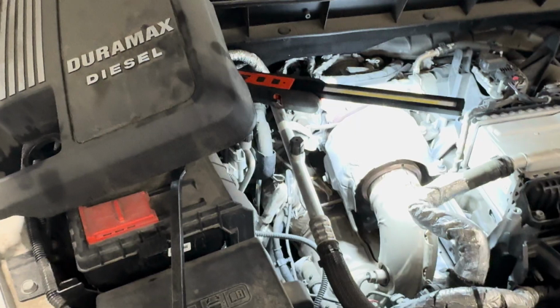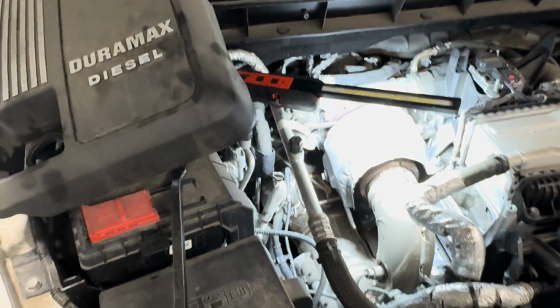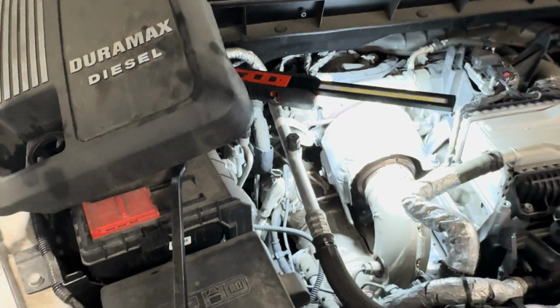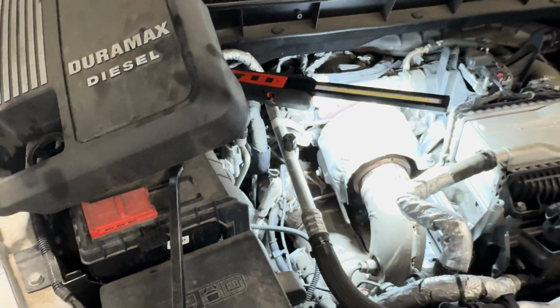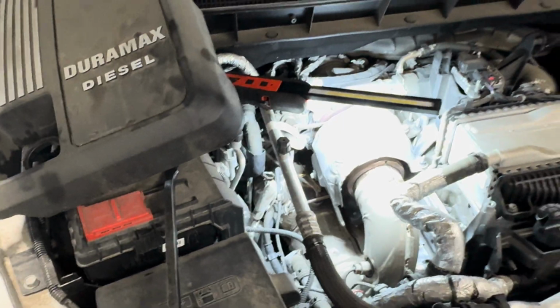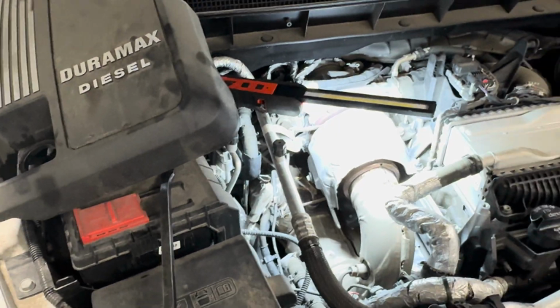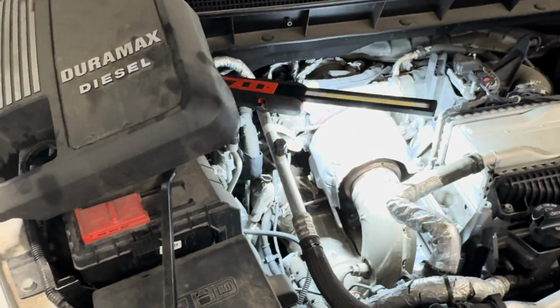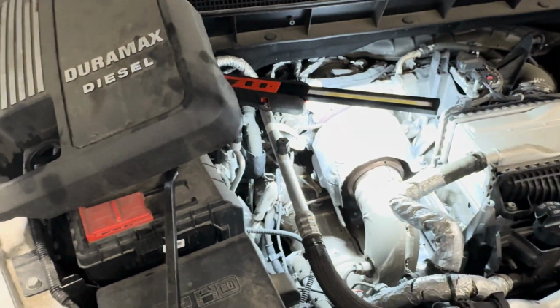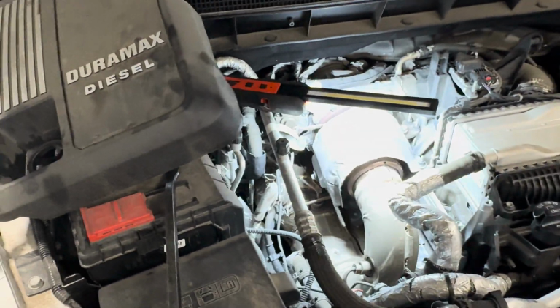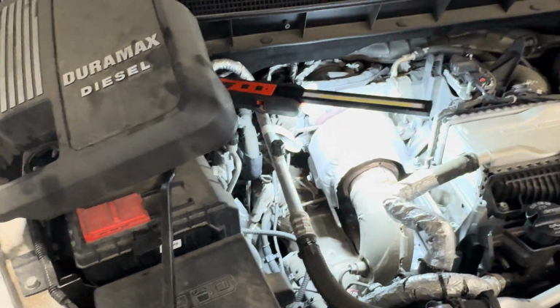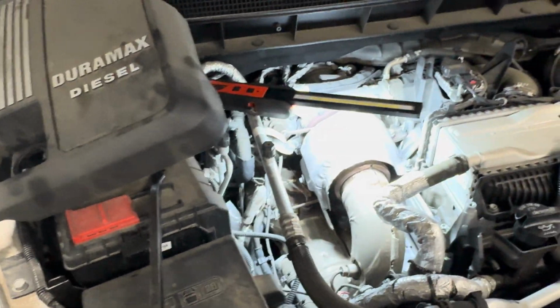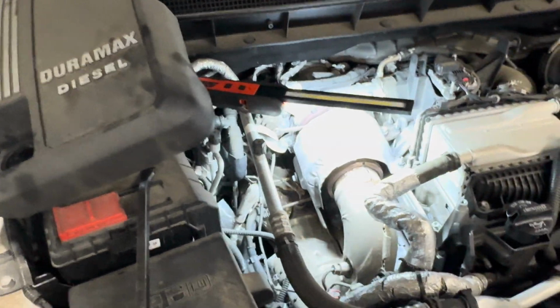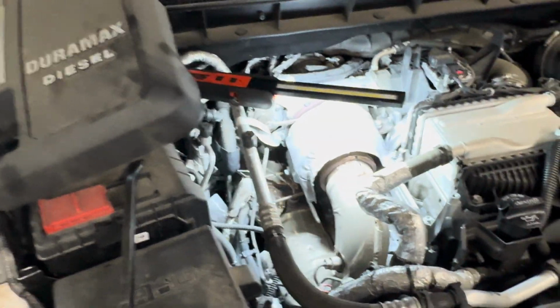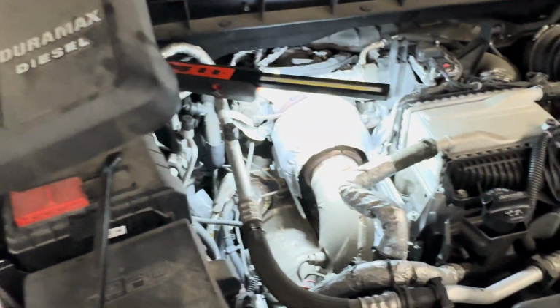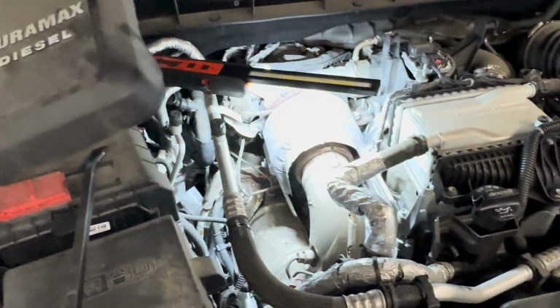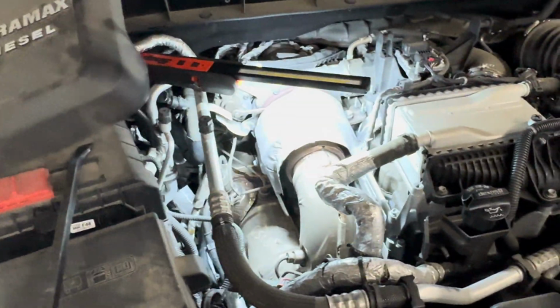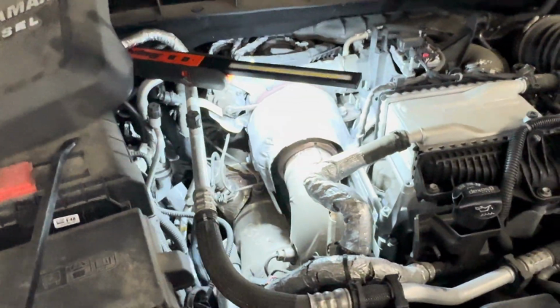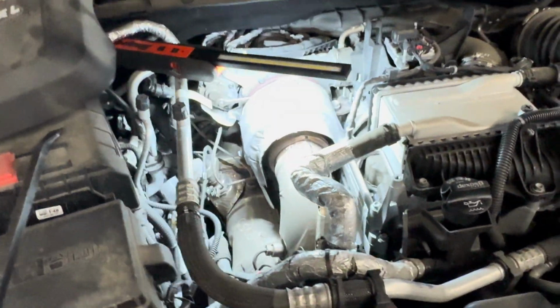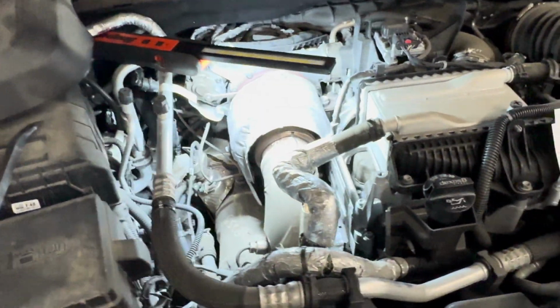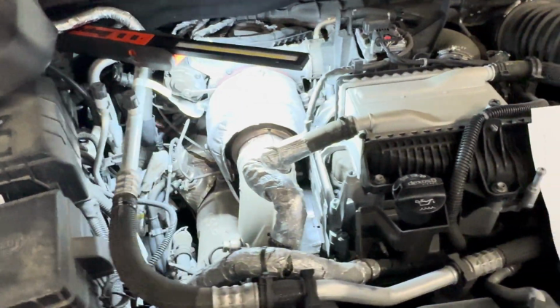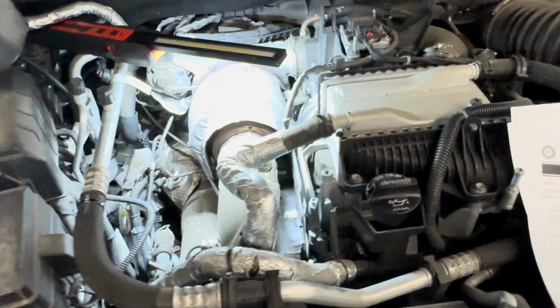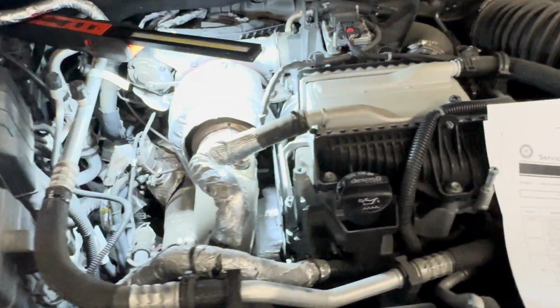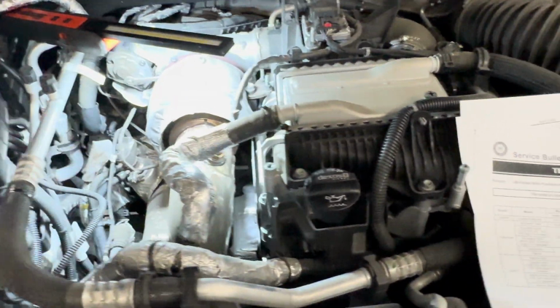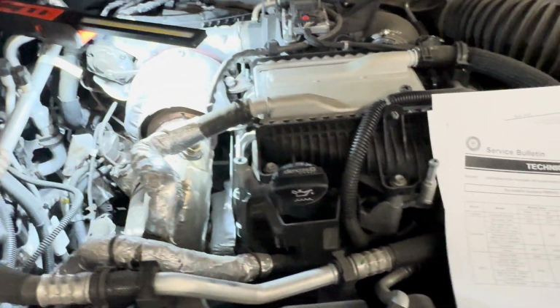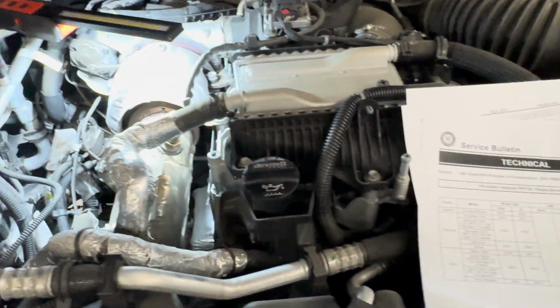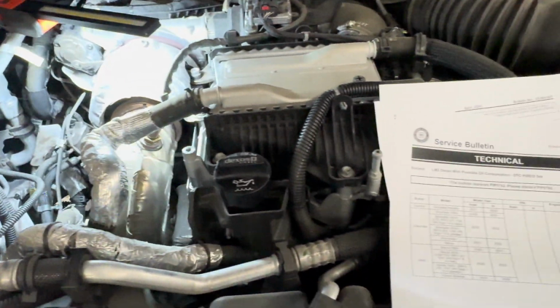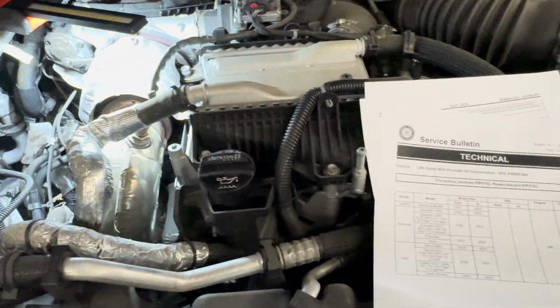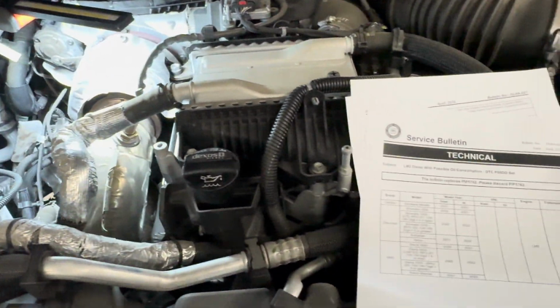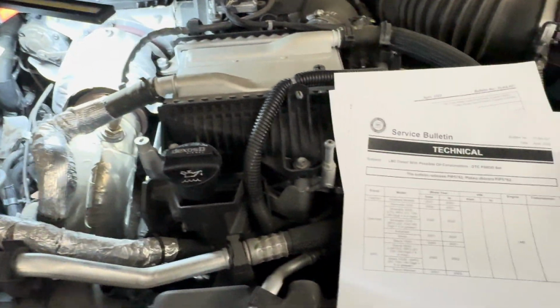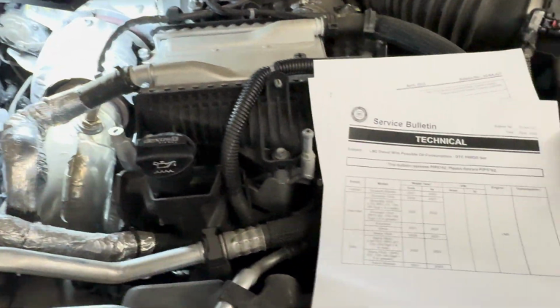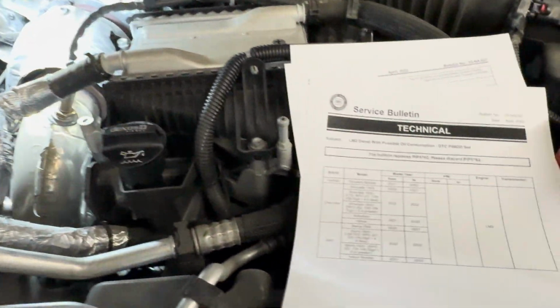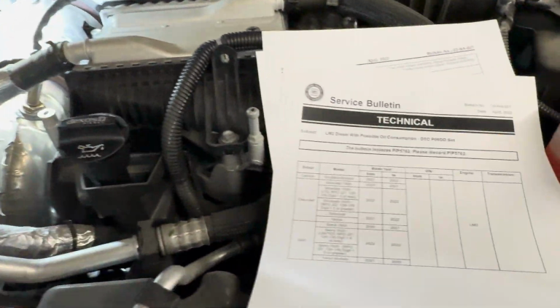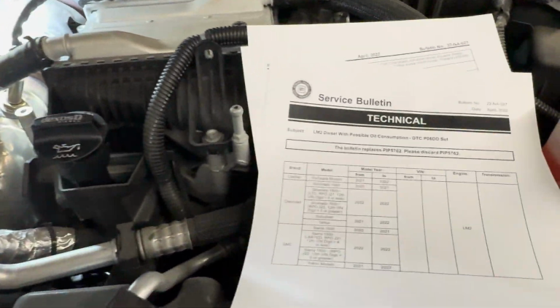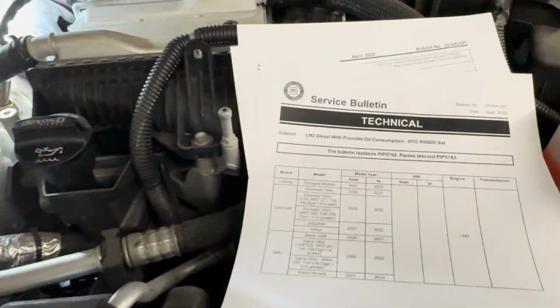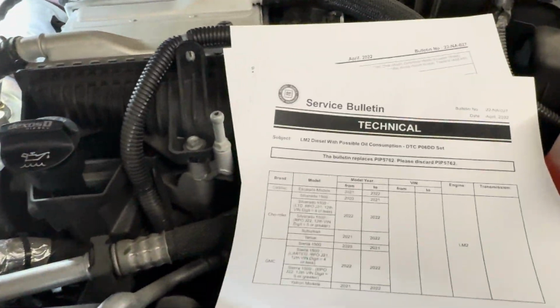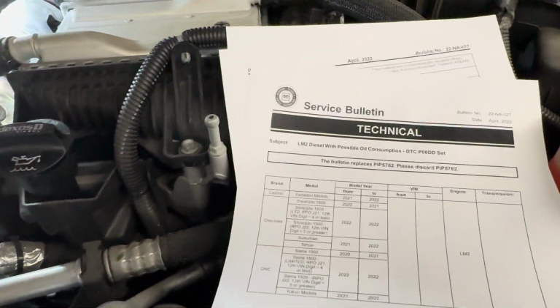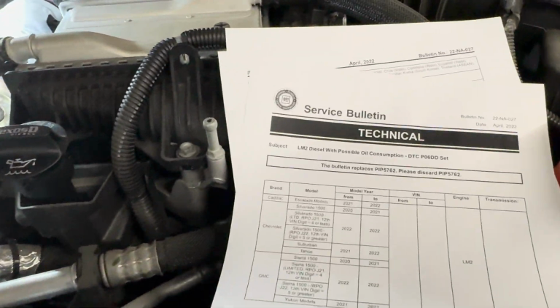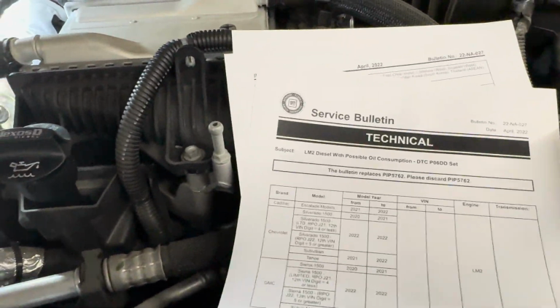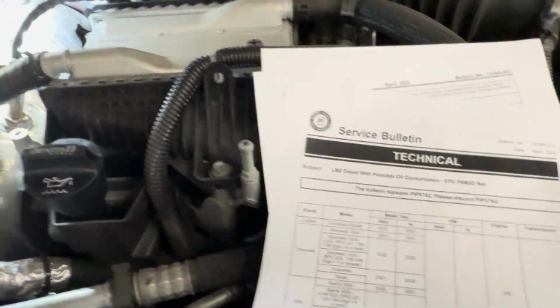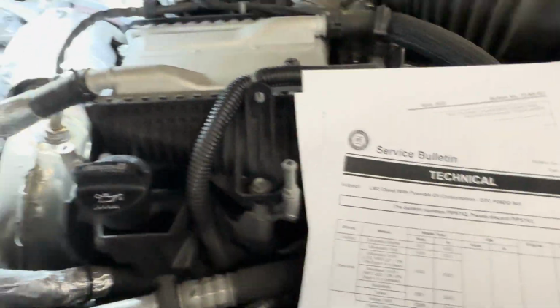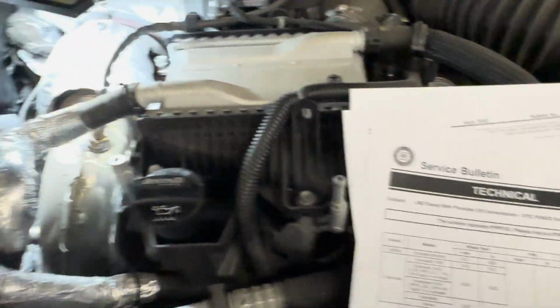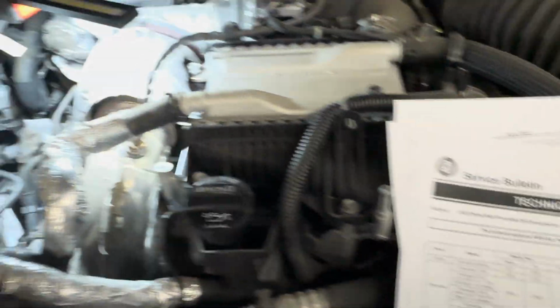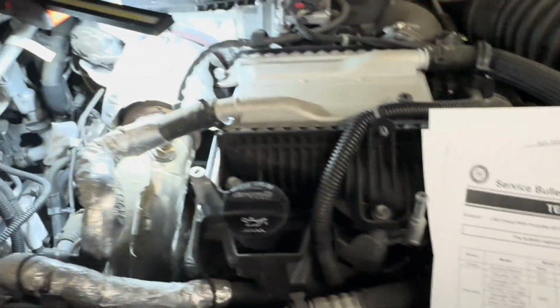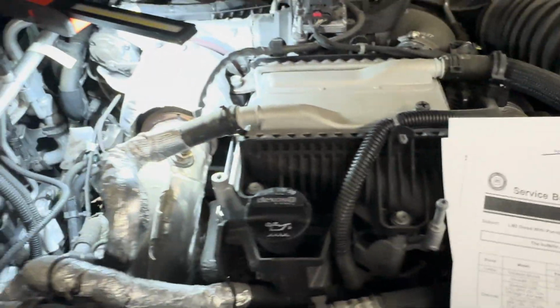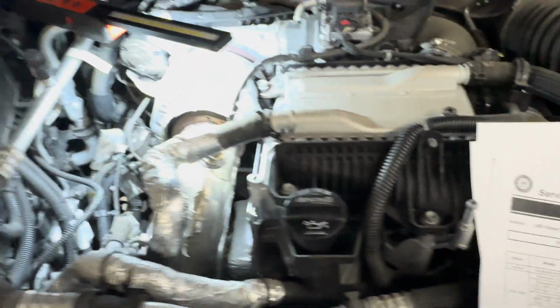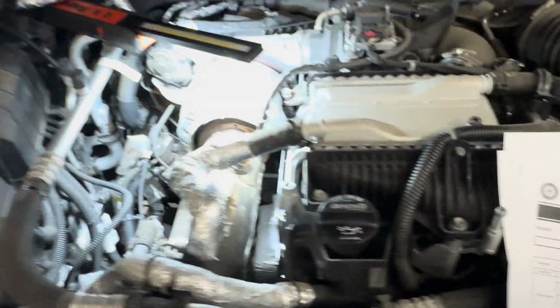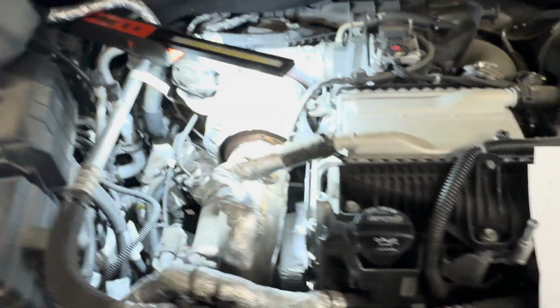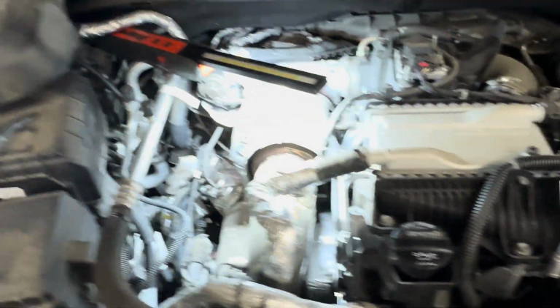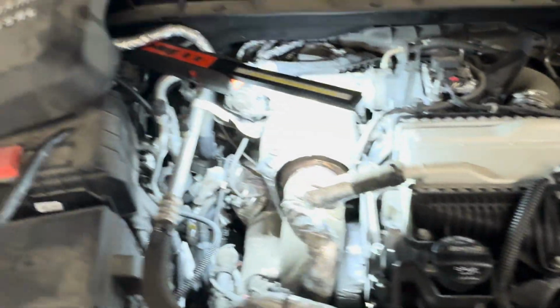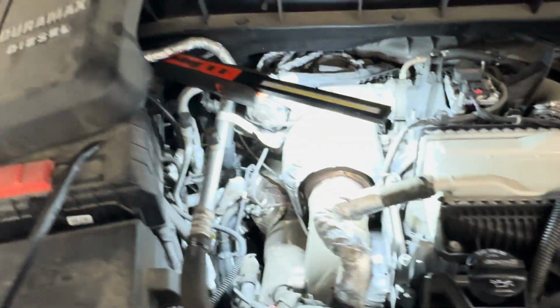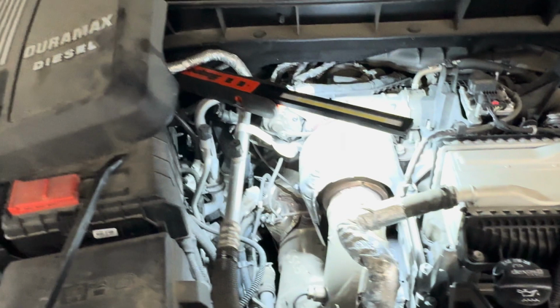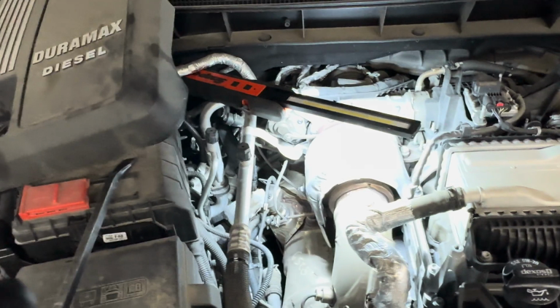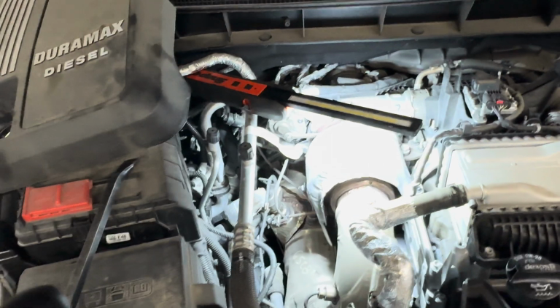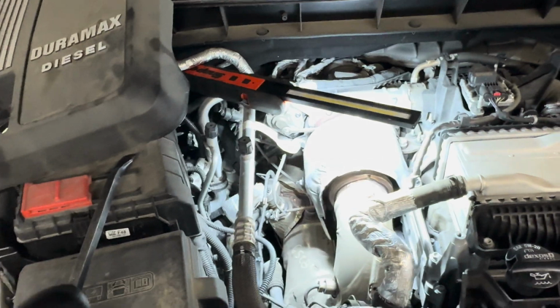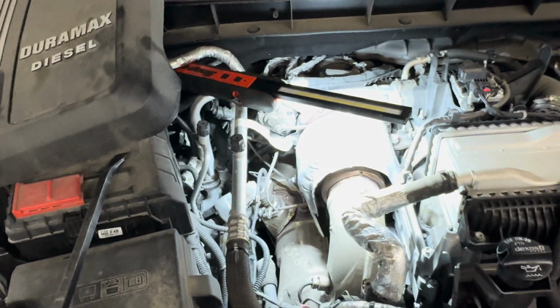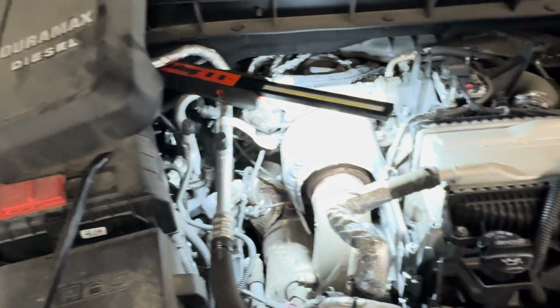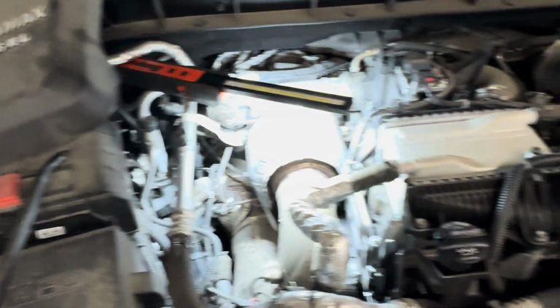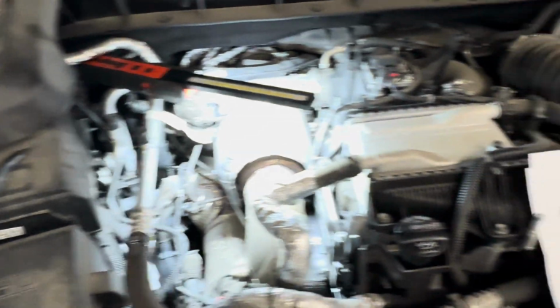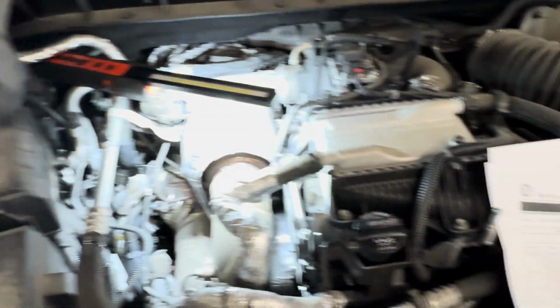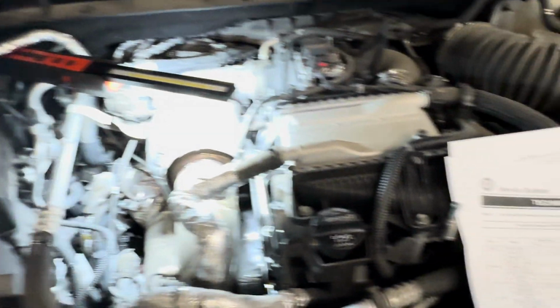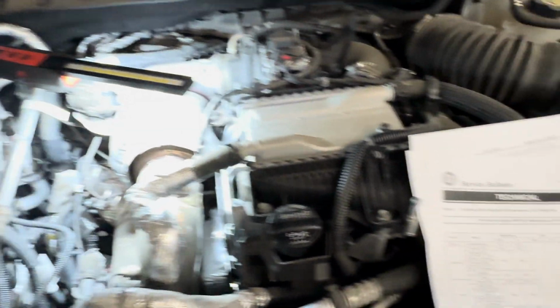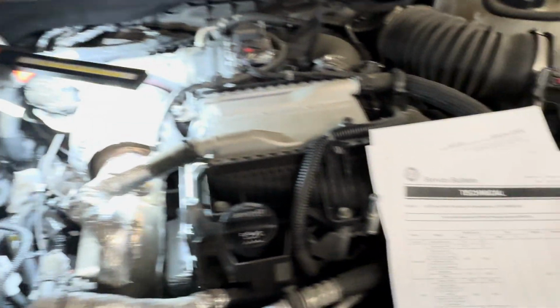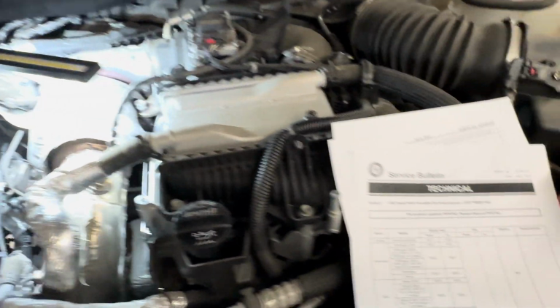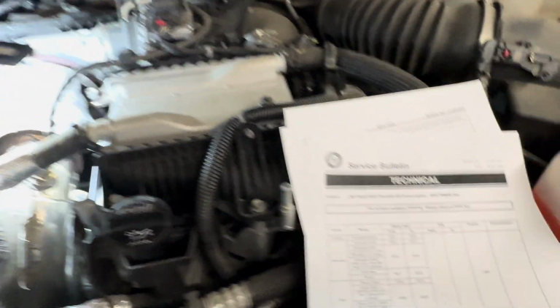2021 3.0 Duramax diesel with an oil consumption concern. I've already taken off the engine cover as you can see right there.